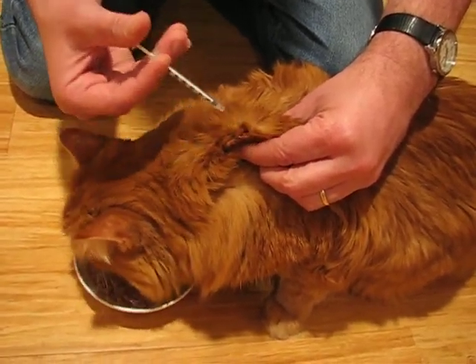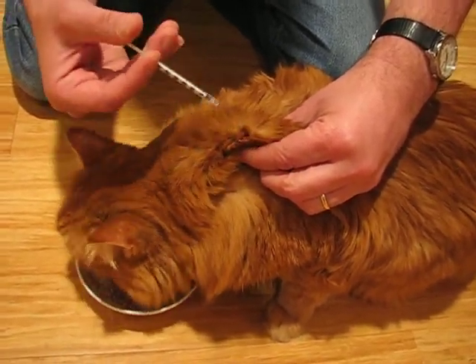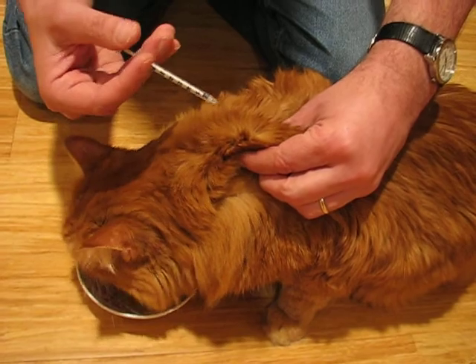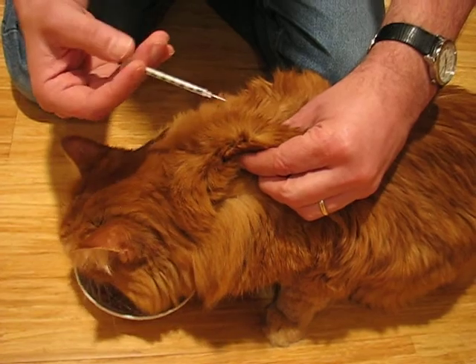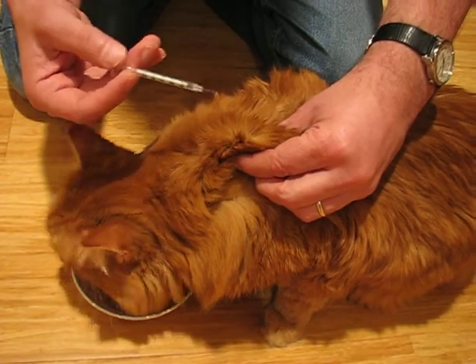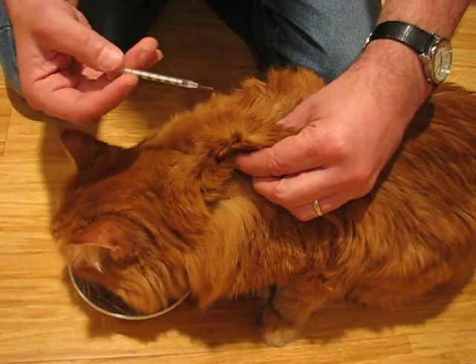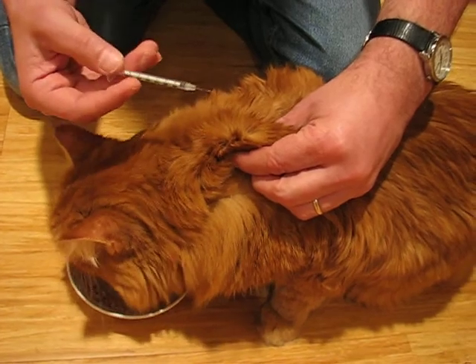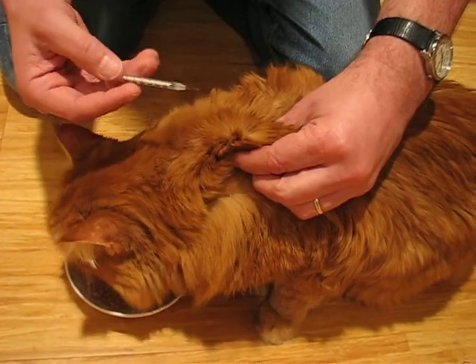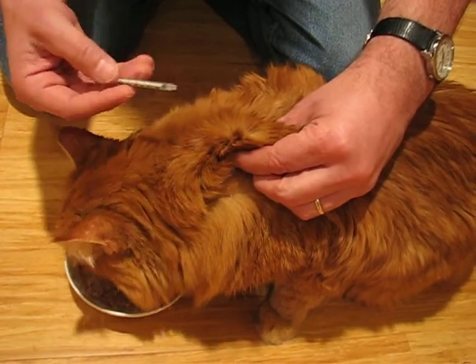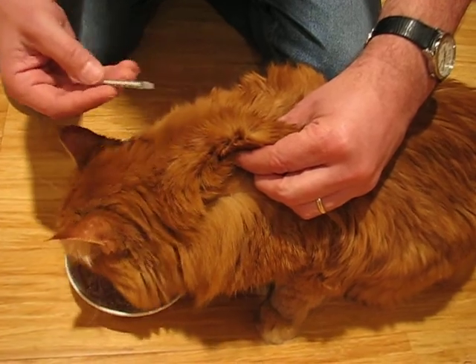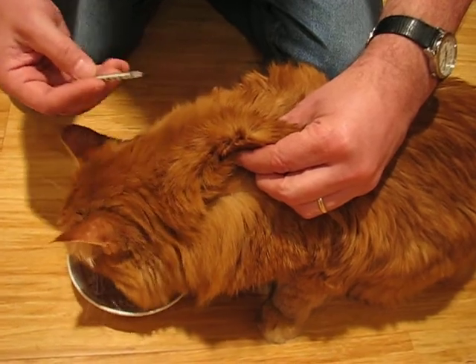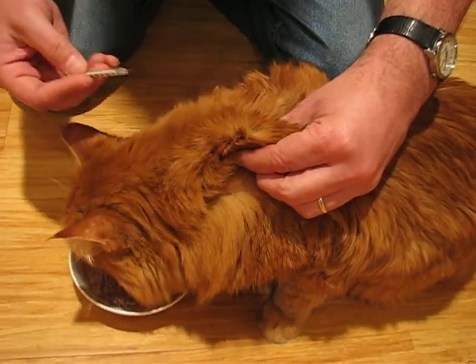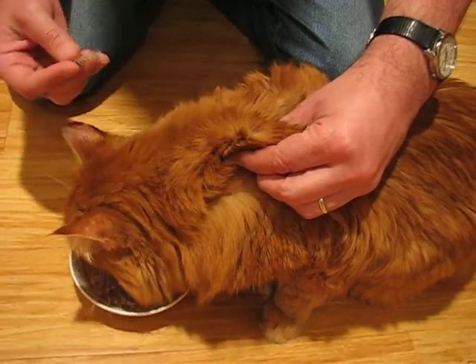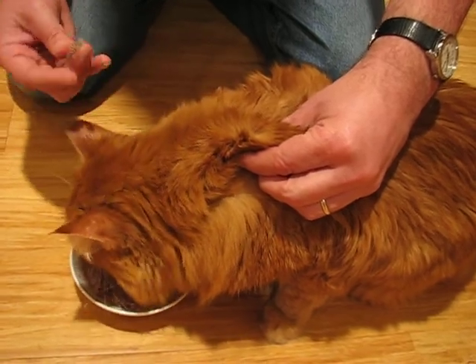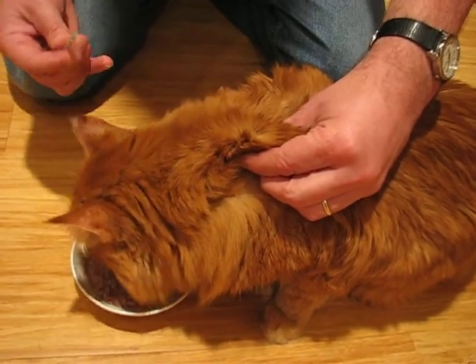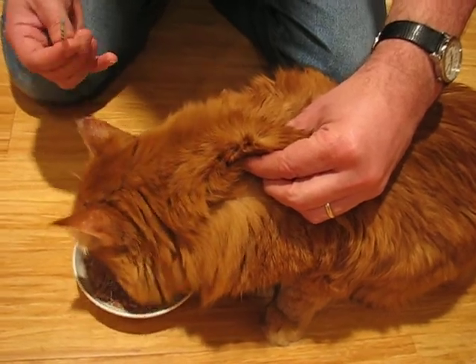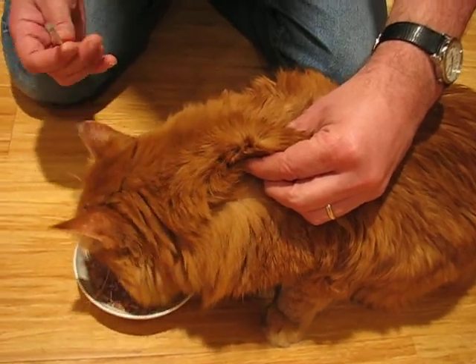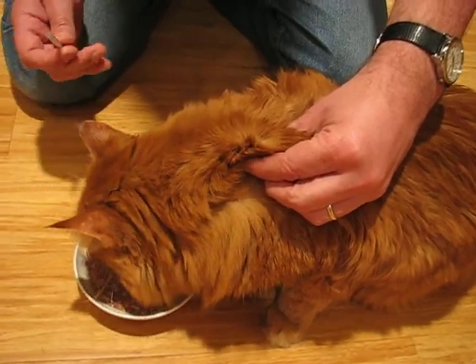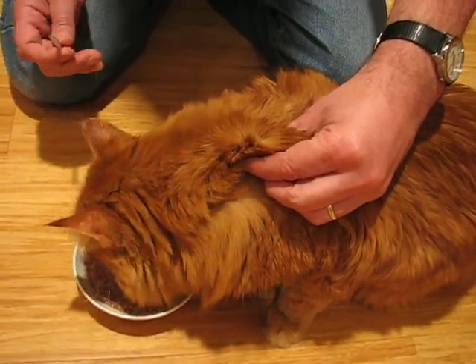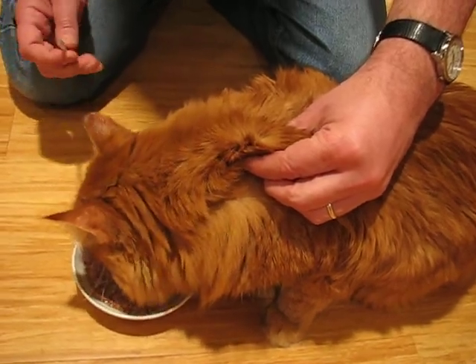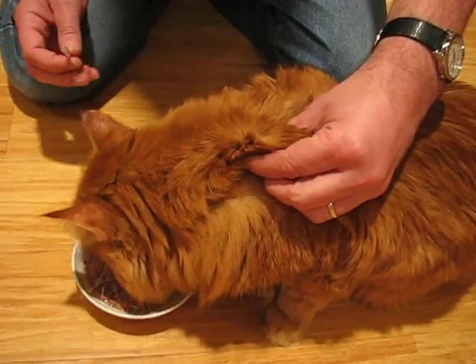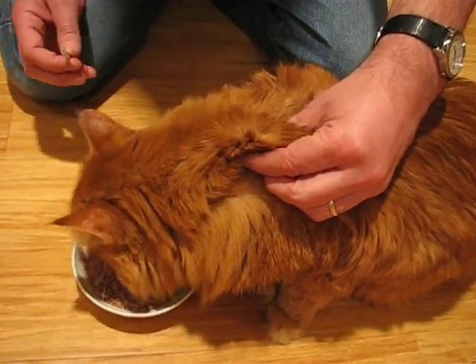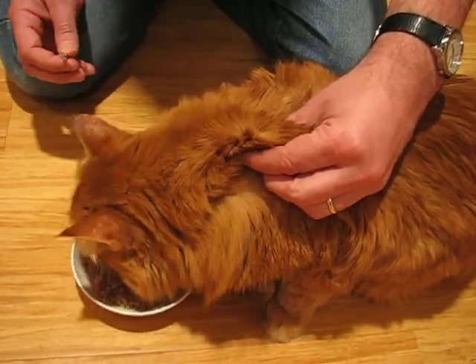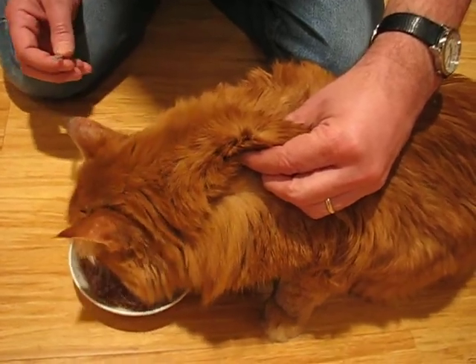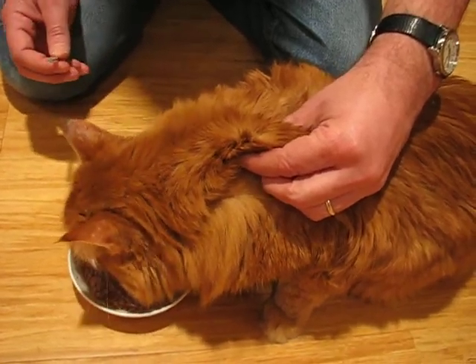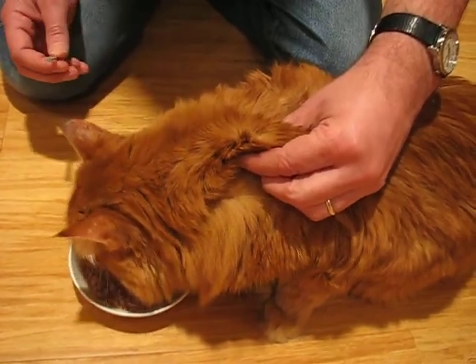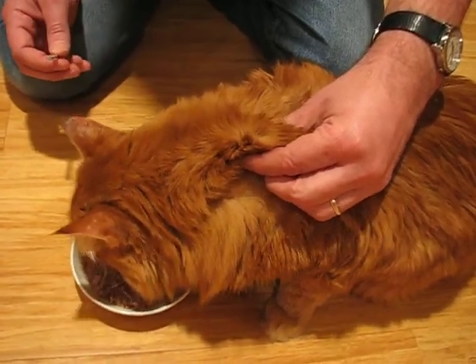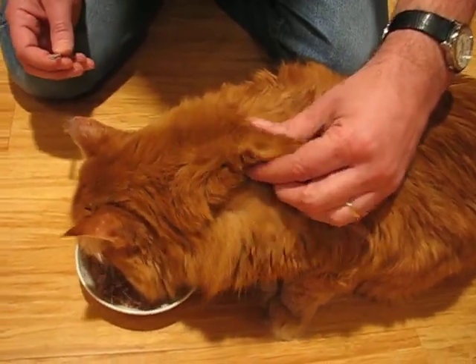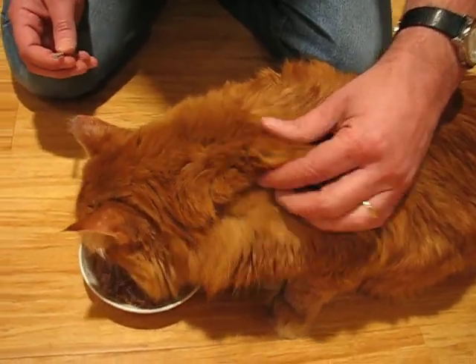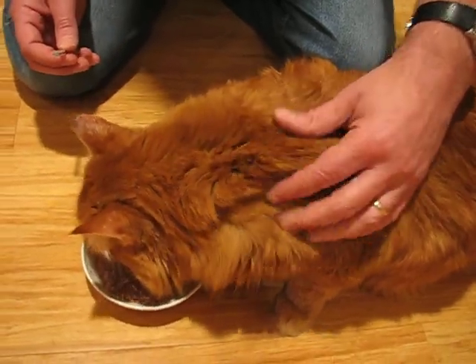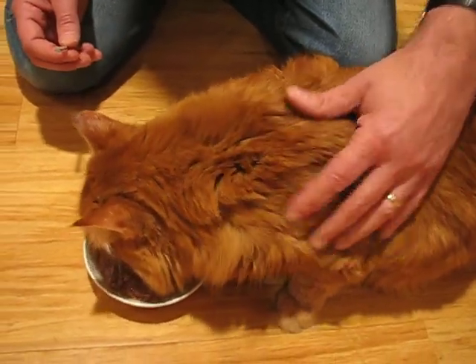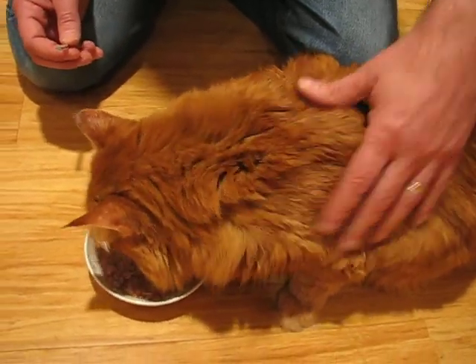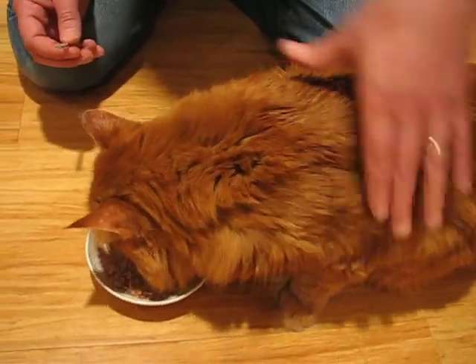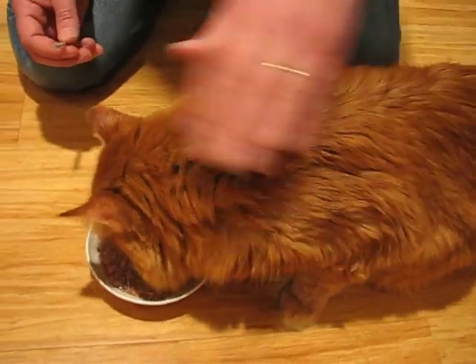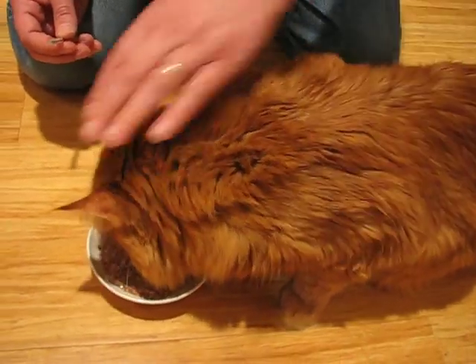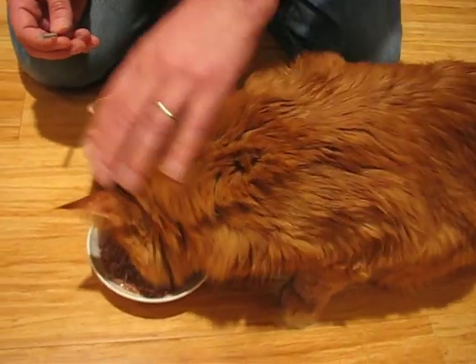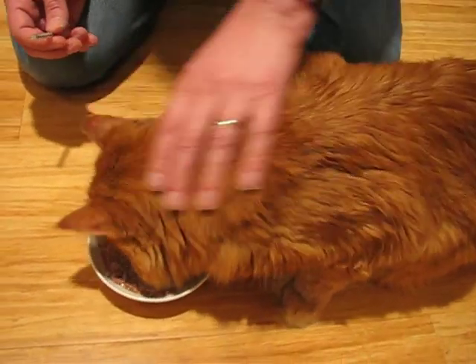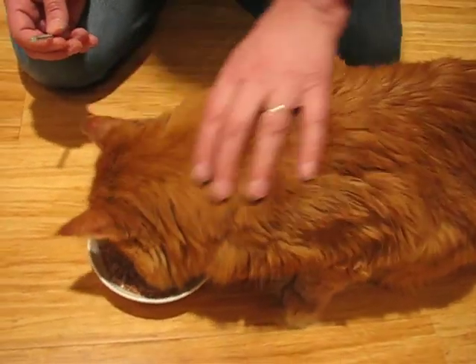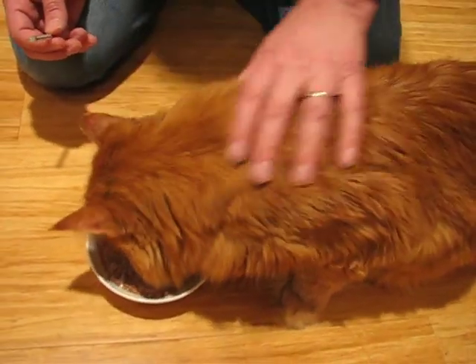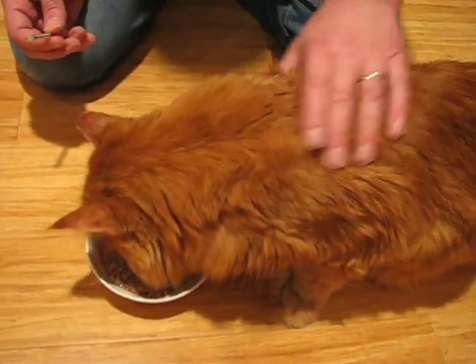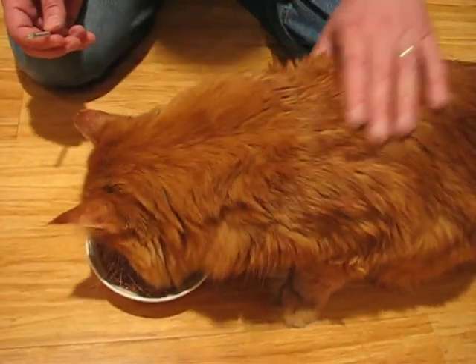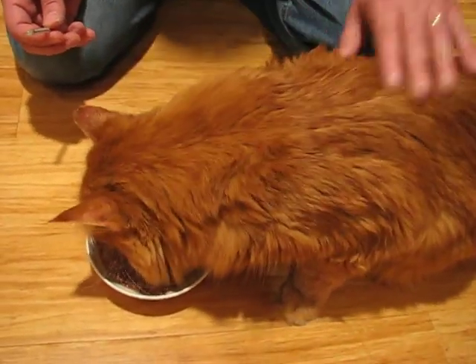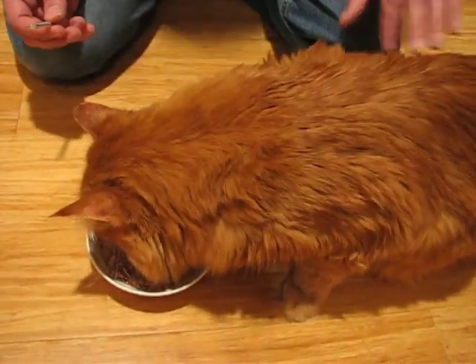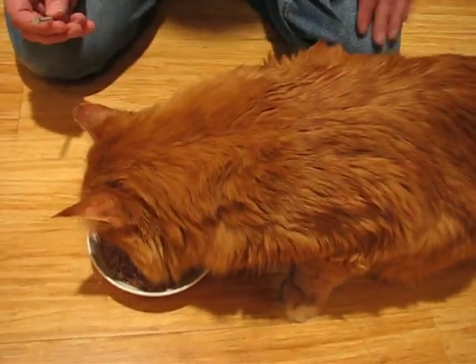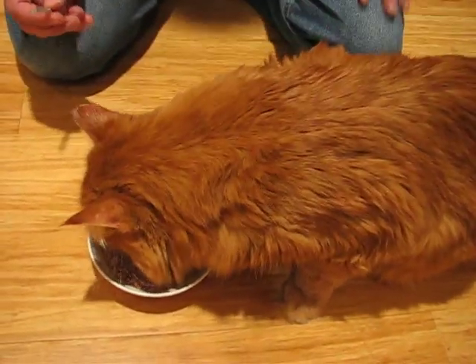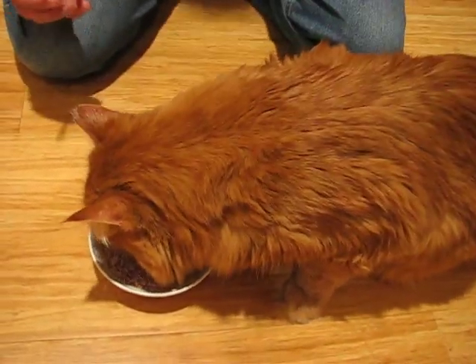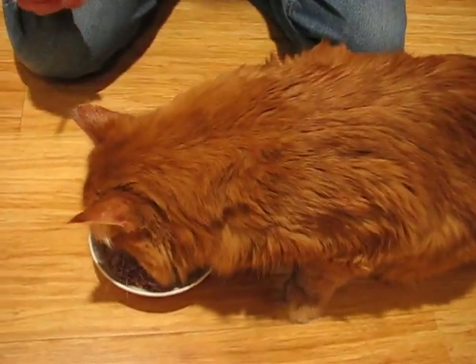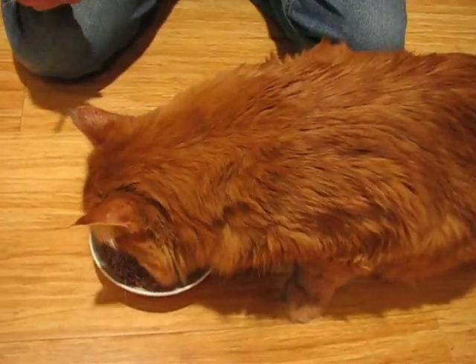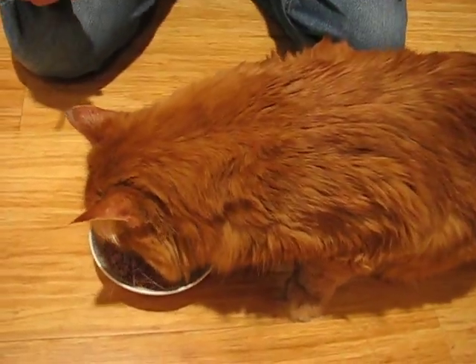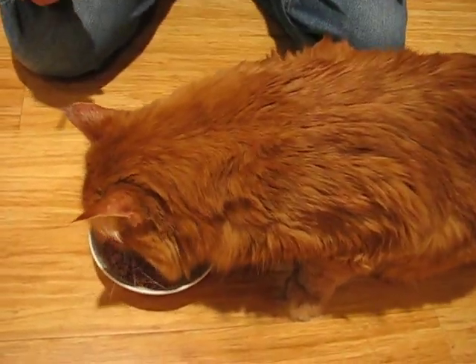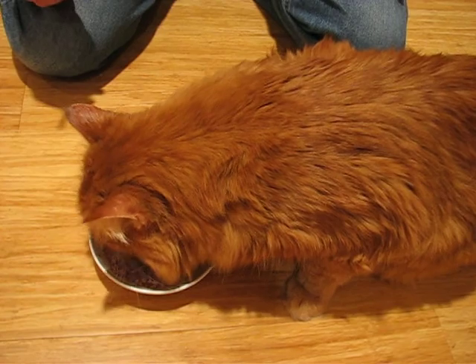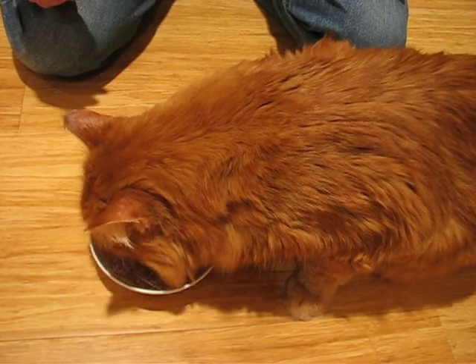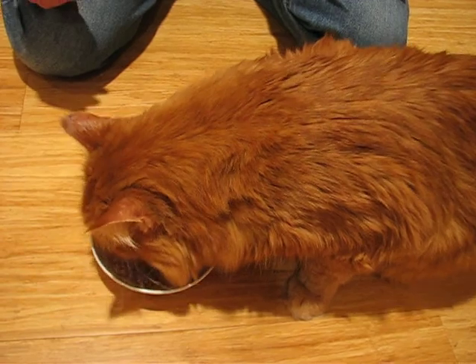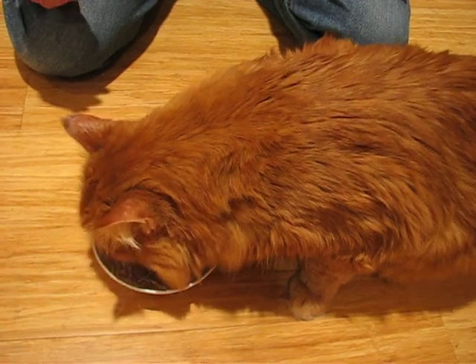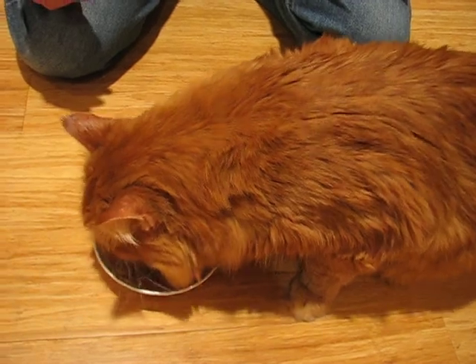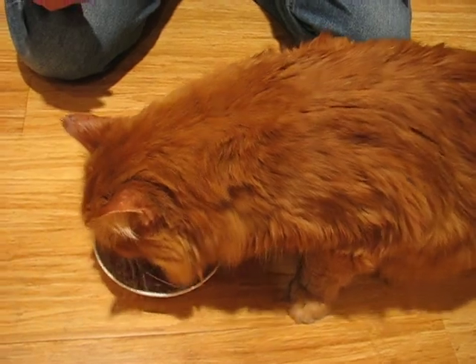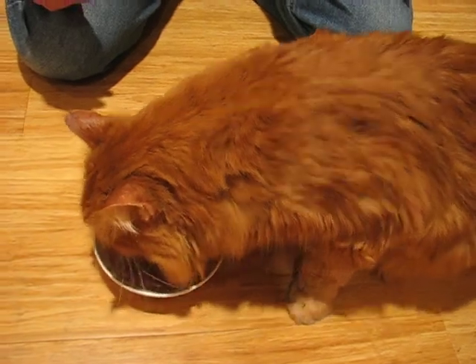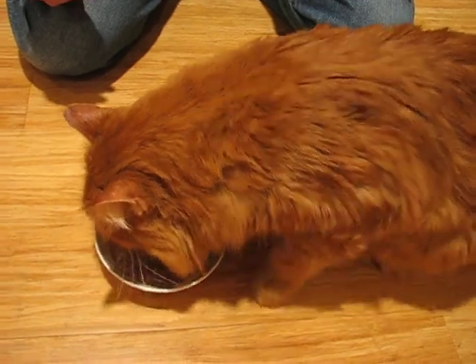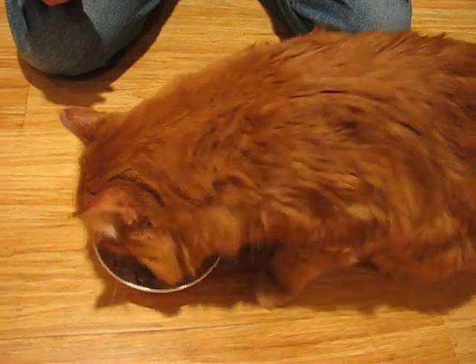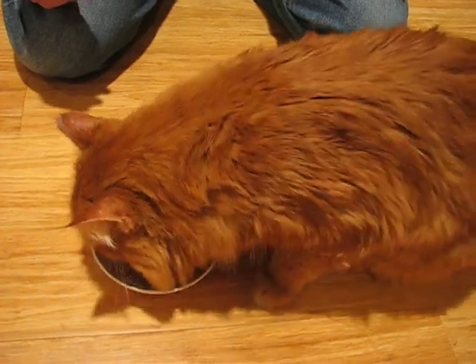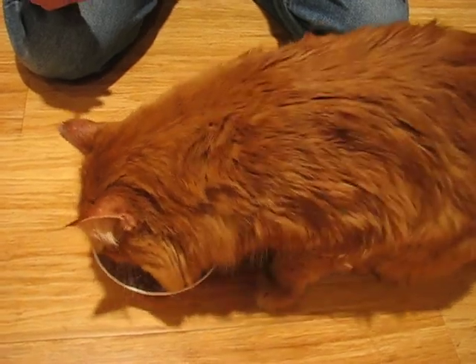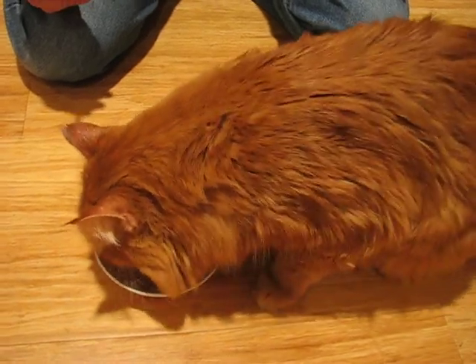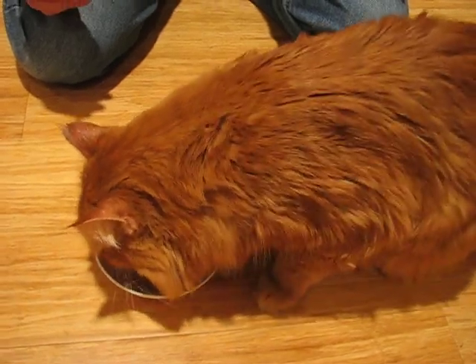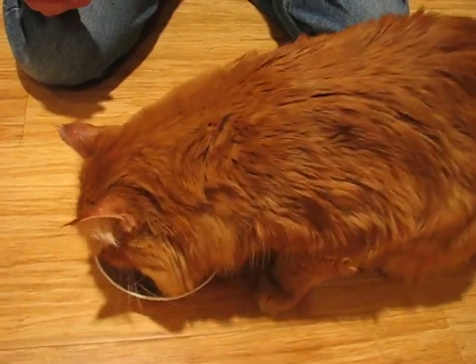There are different spots you can inject your cat, but this is what works for us. And that was it — it's easy.